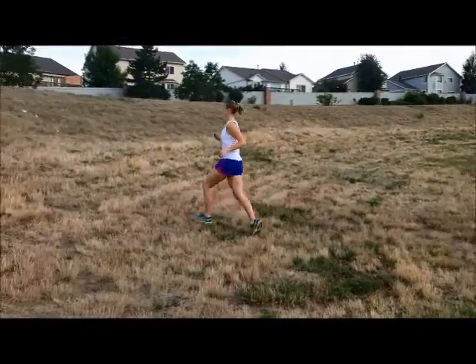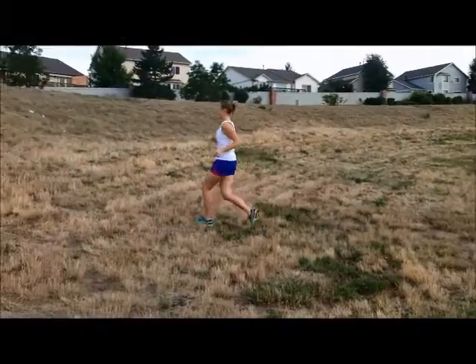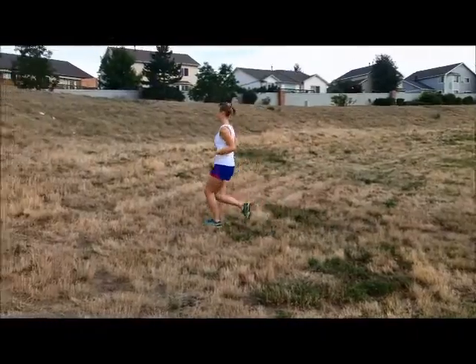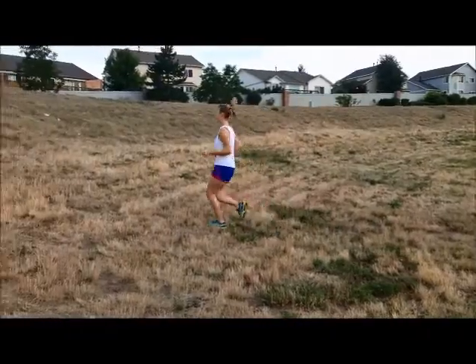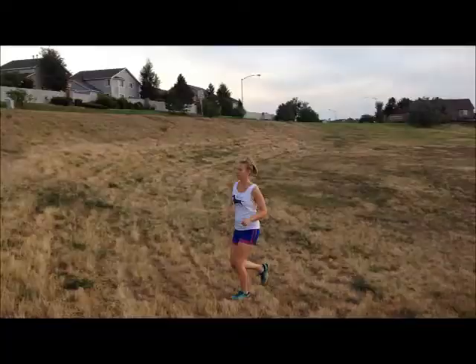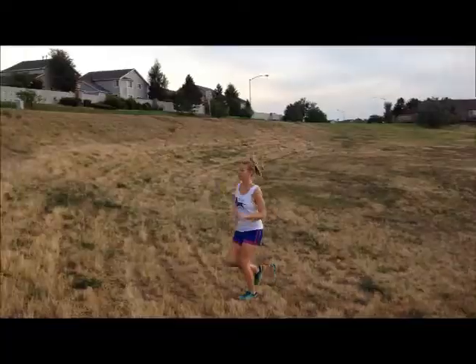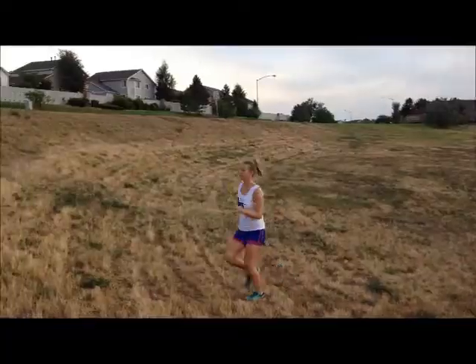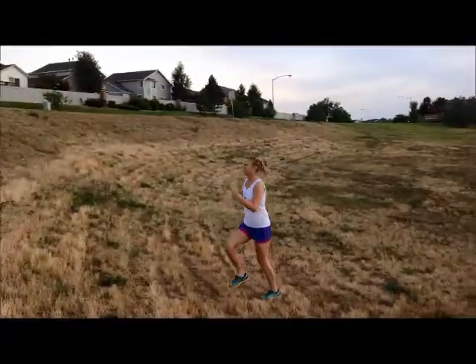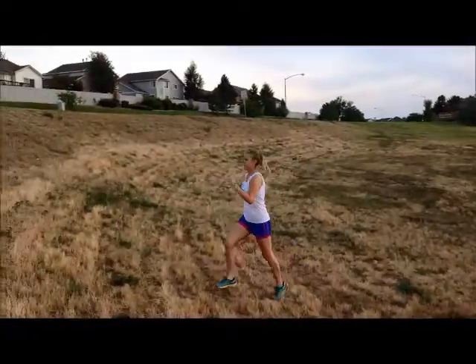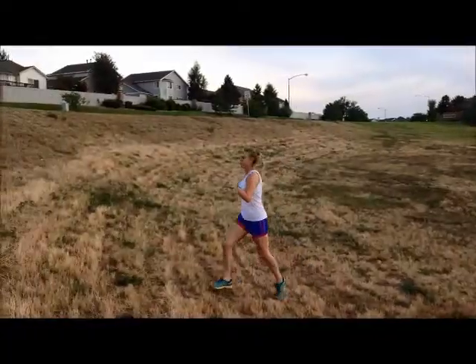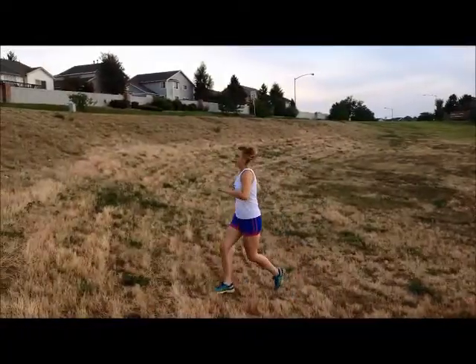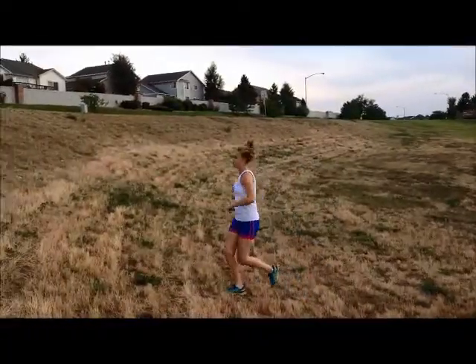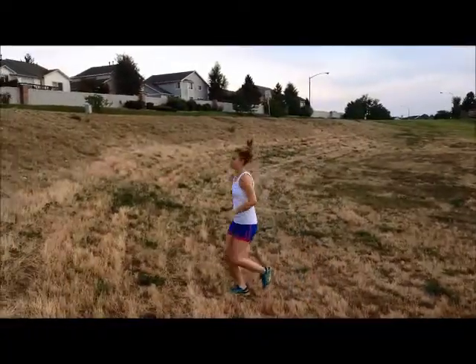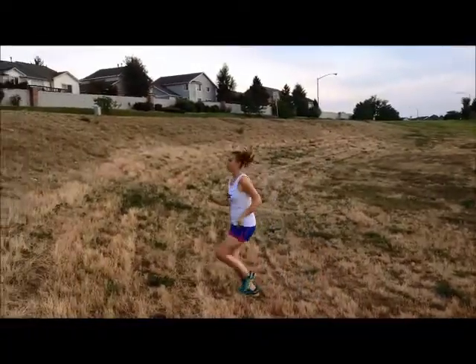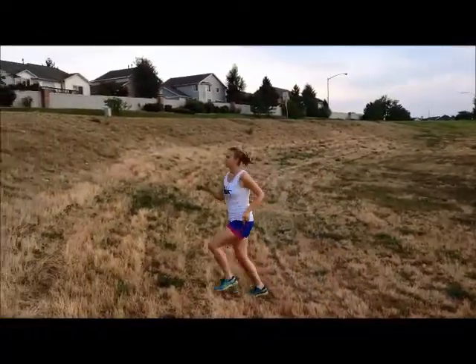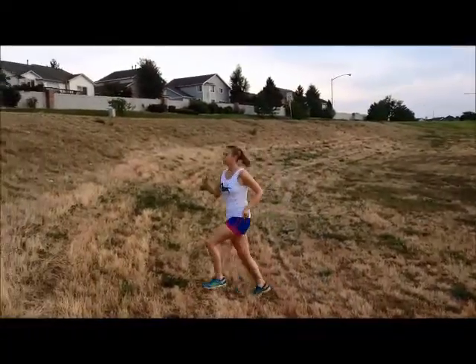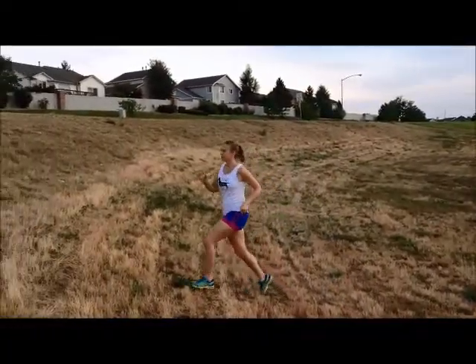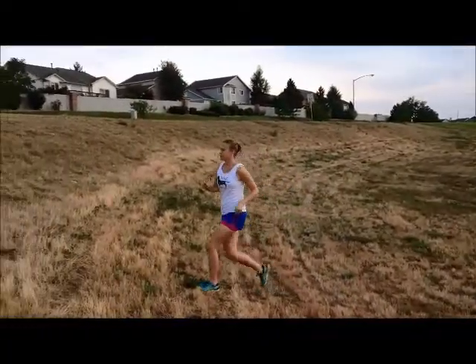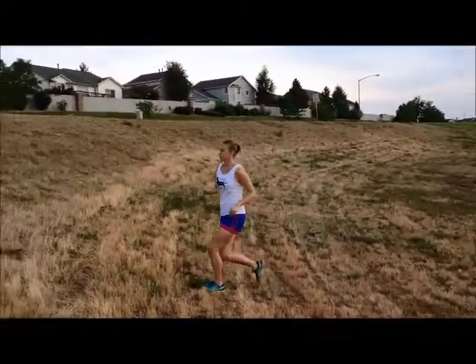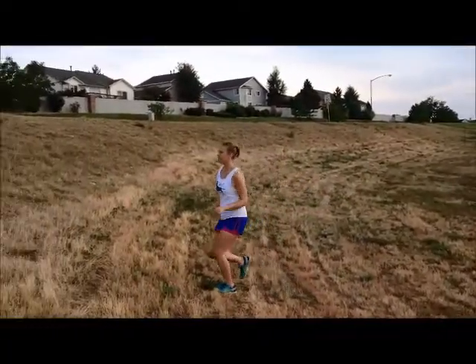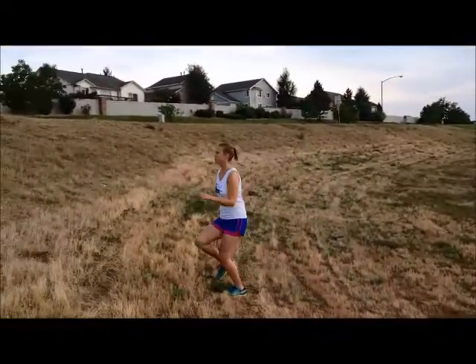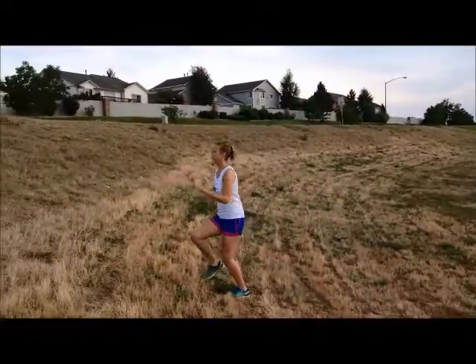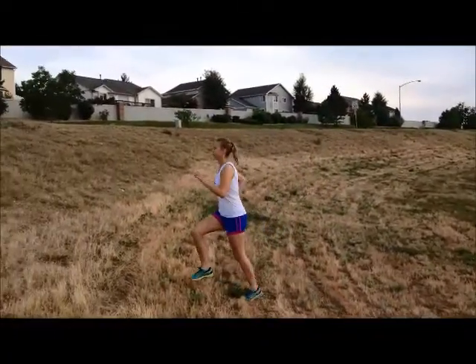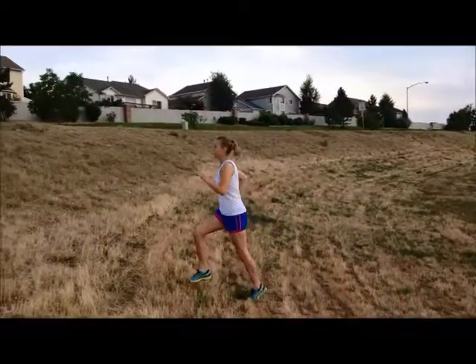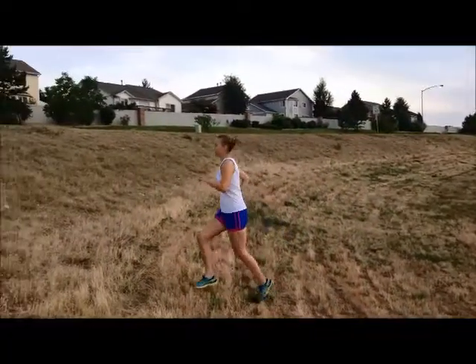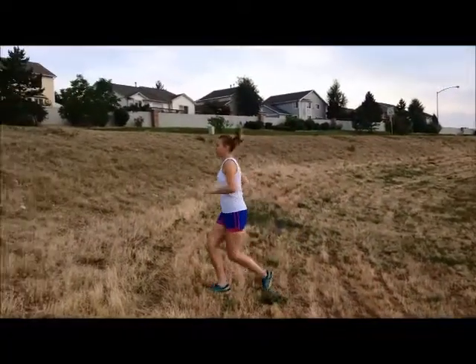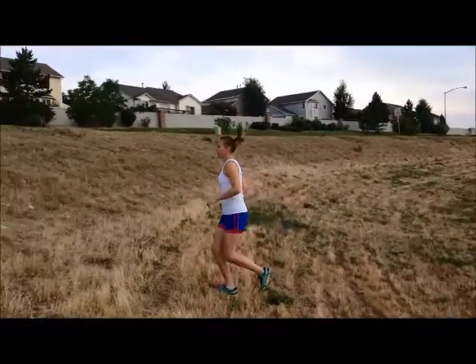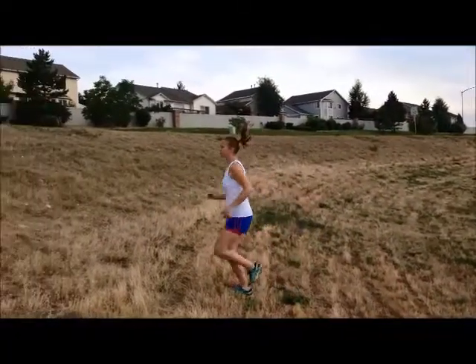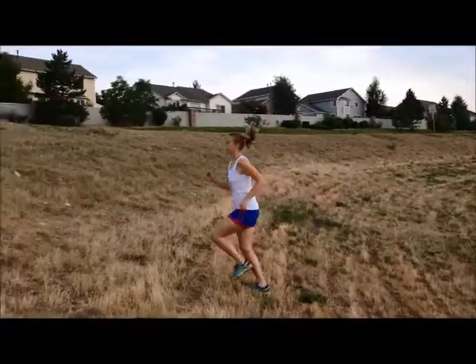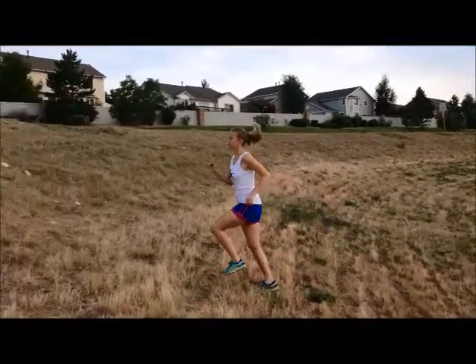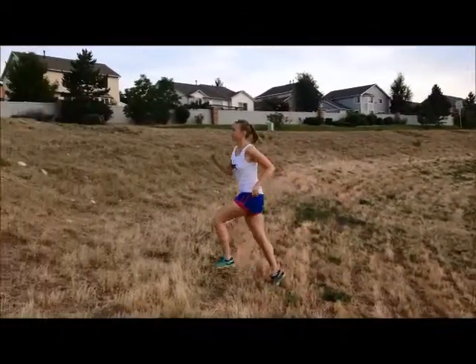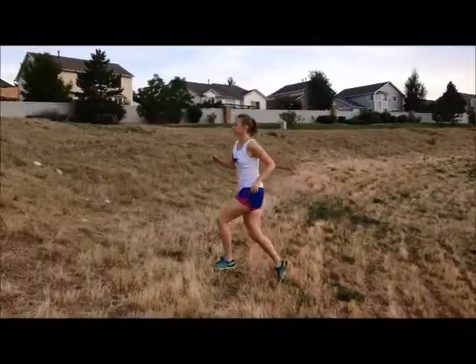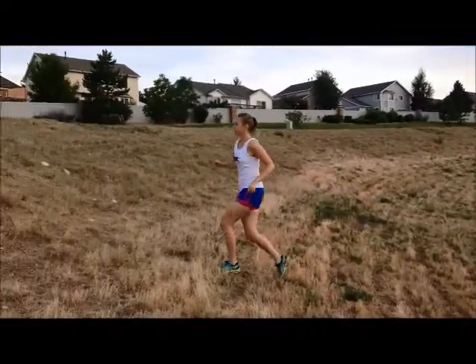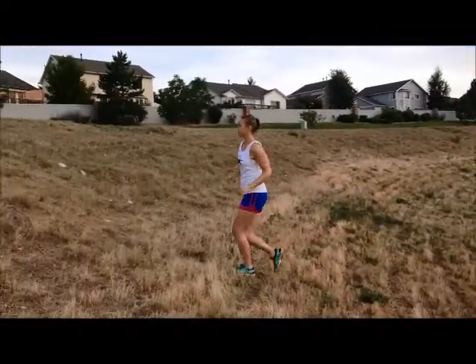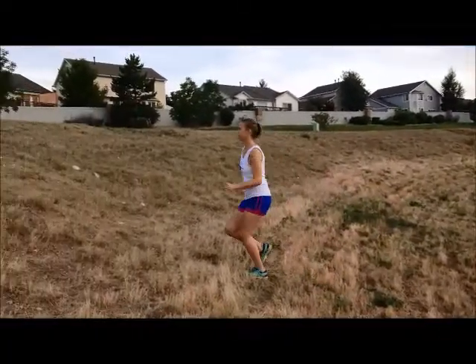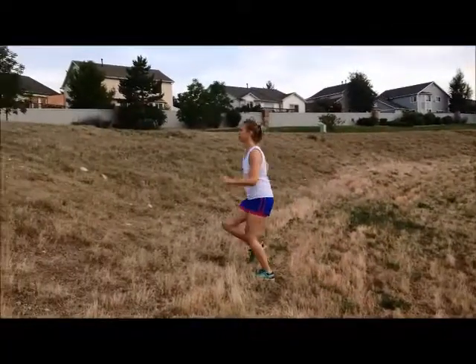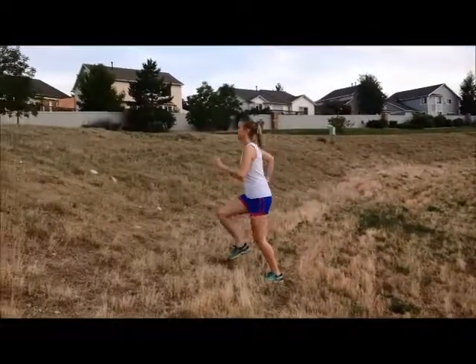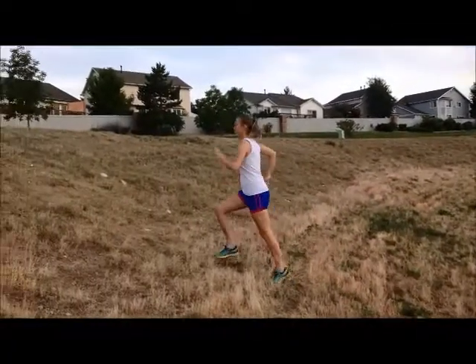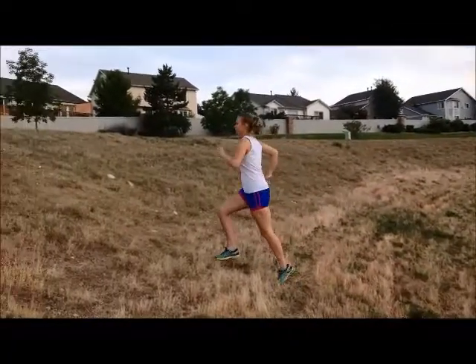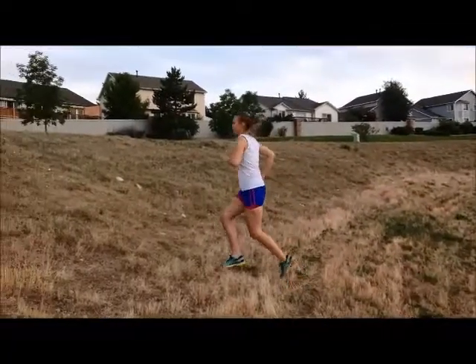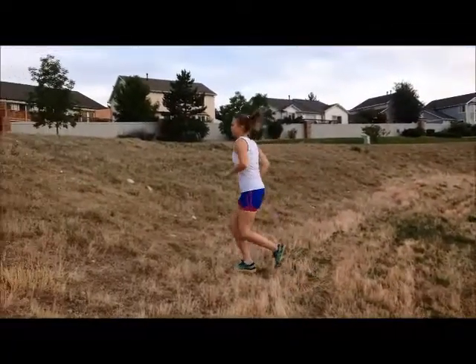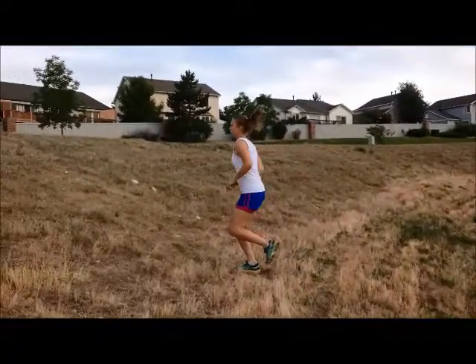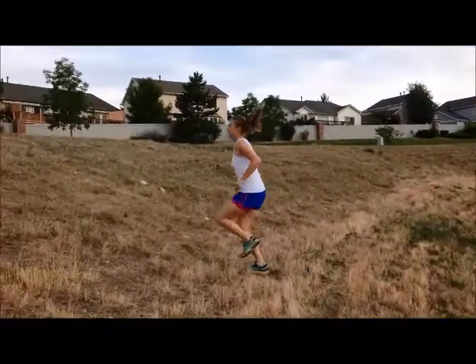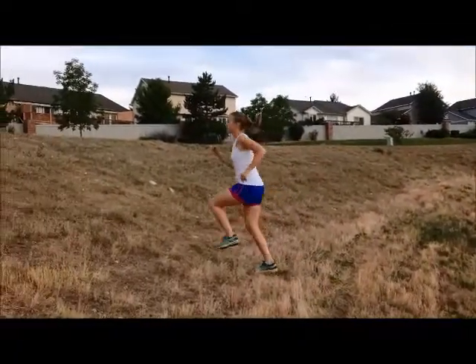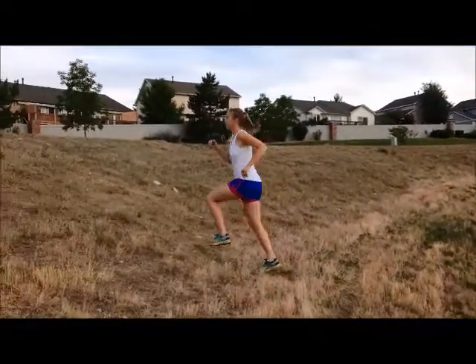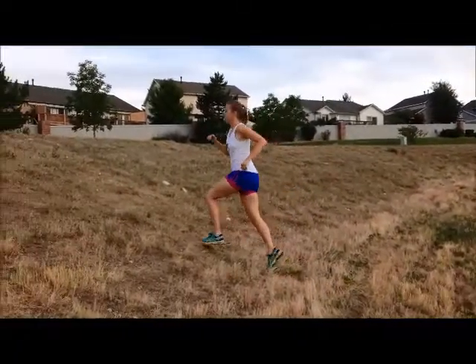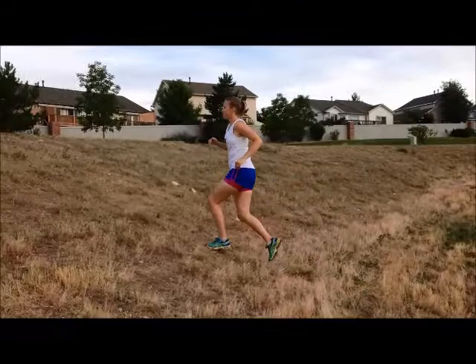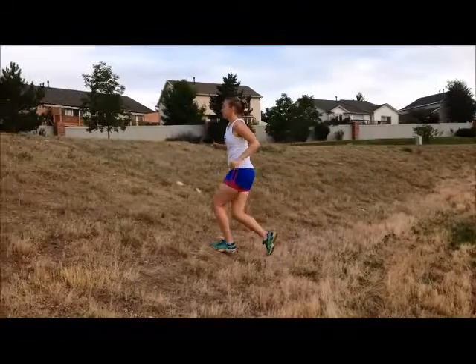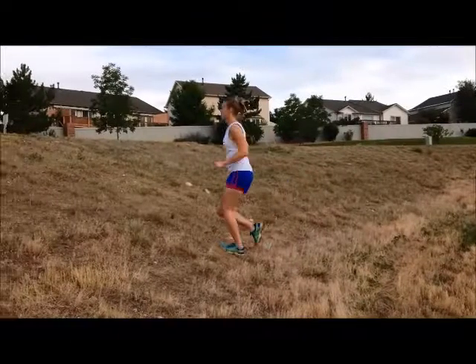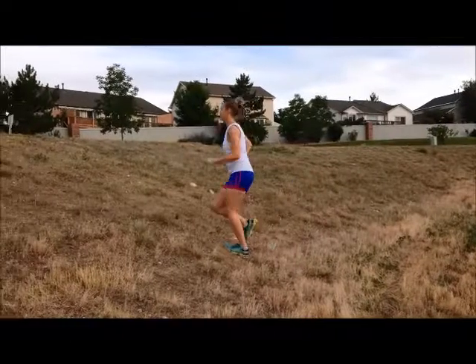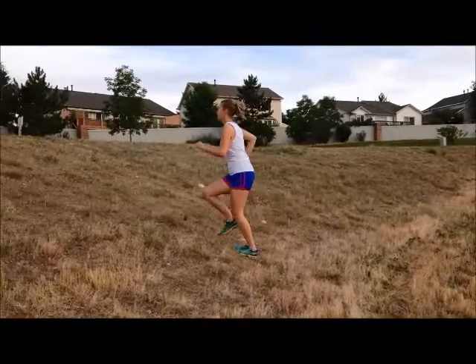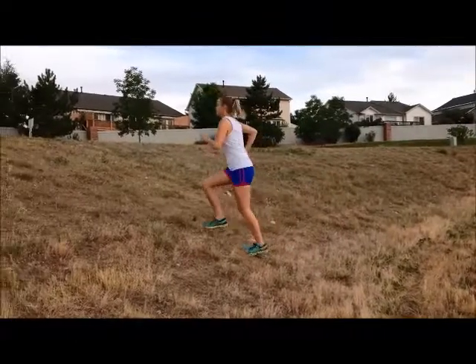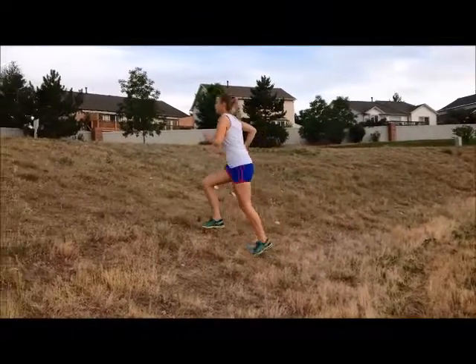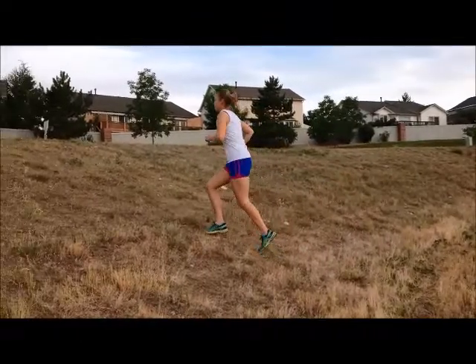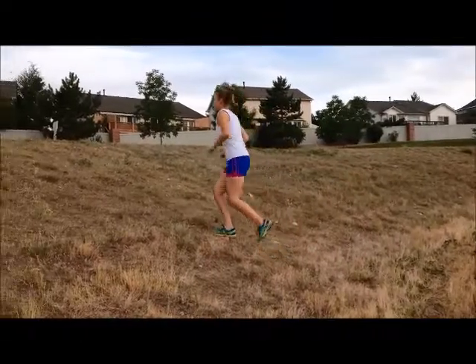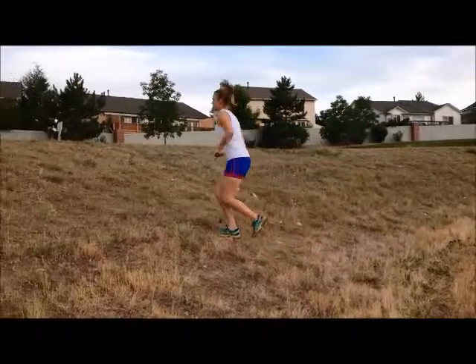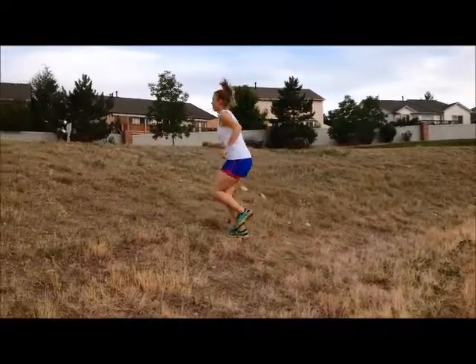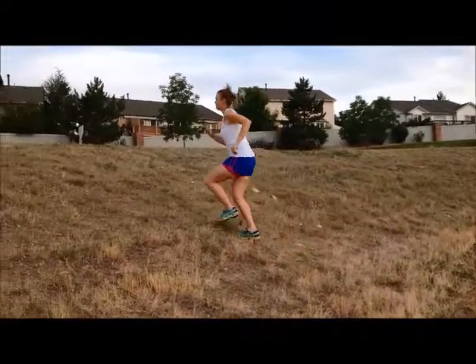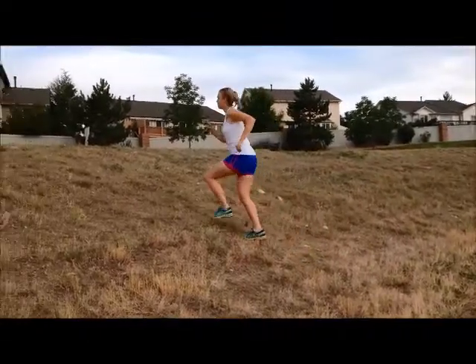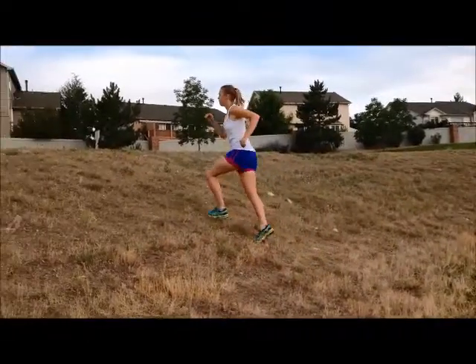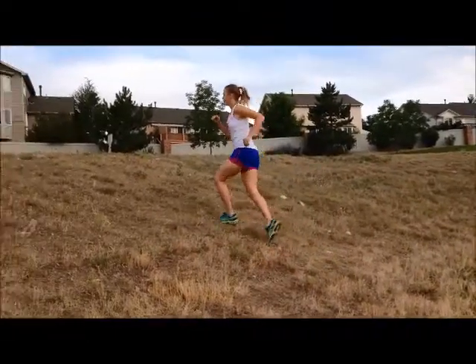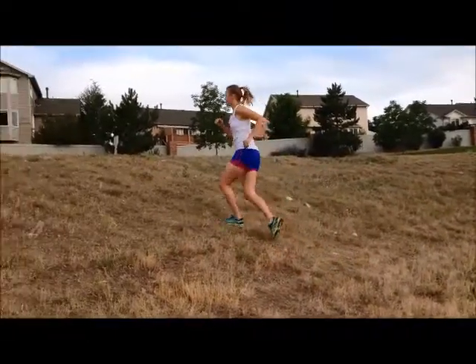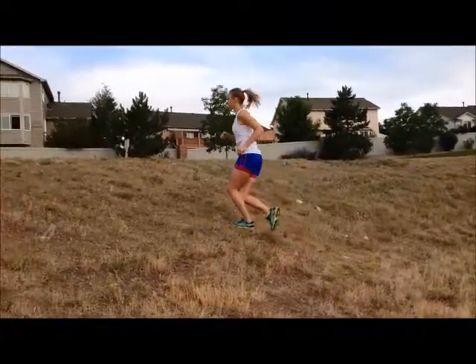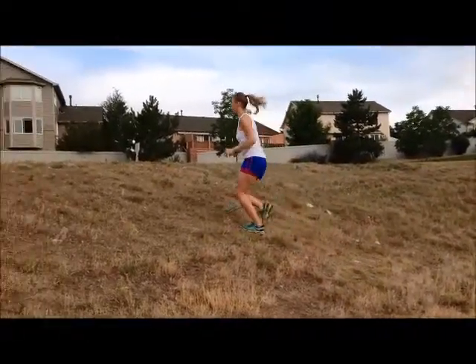If you are running uphill, it changes slightly. Lean forward and use your arms to pull you up by keeping them low and at your sides.